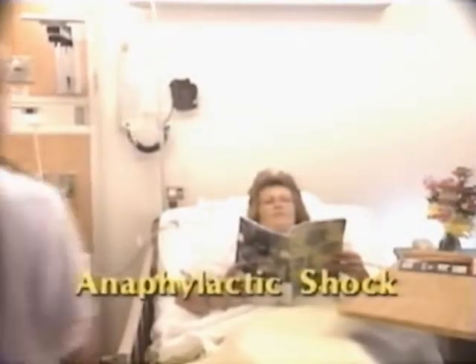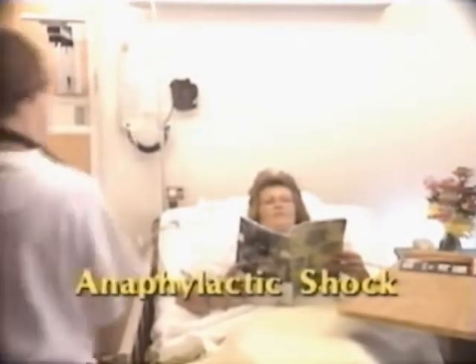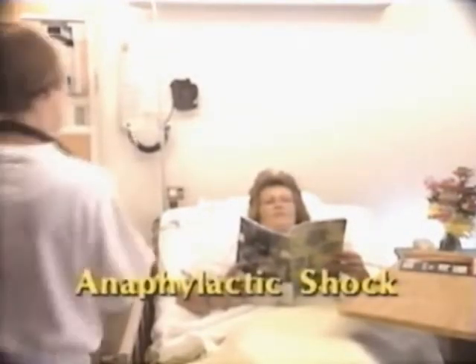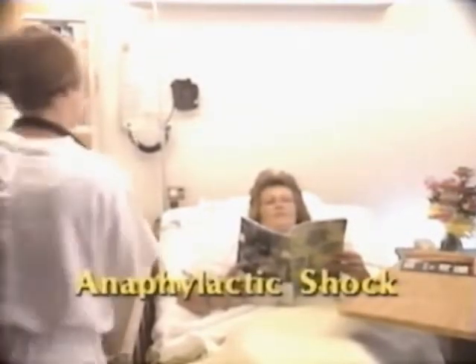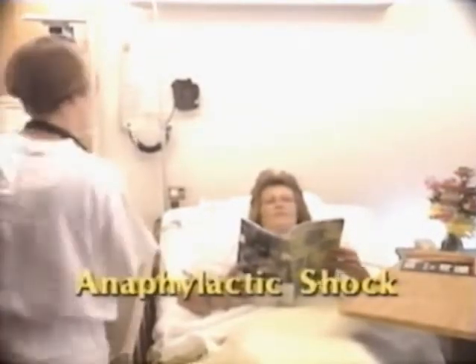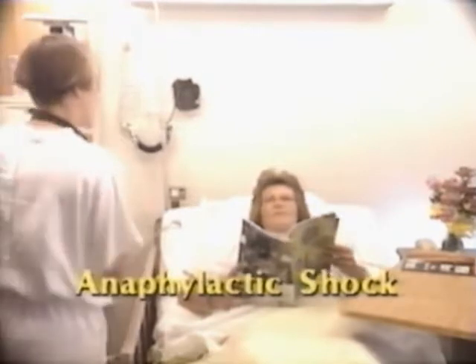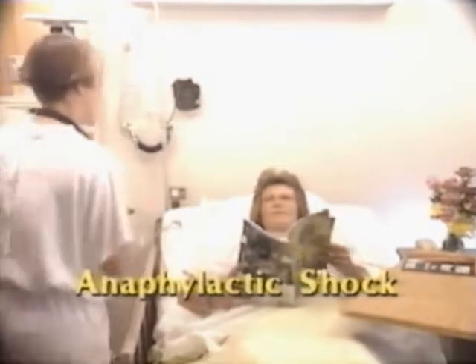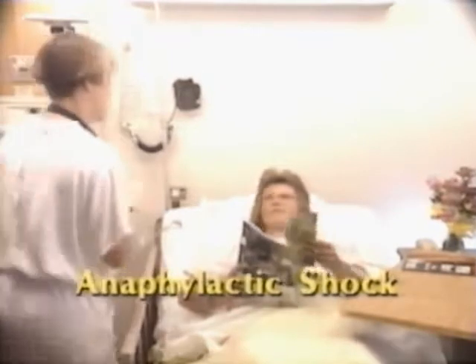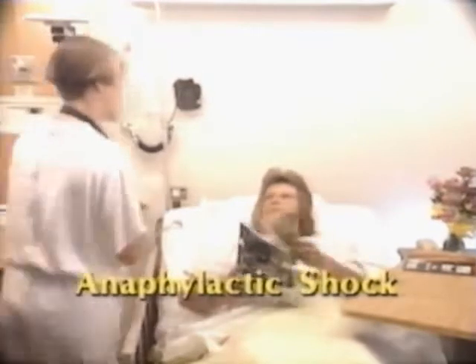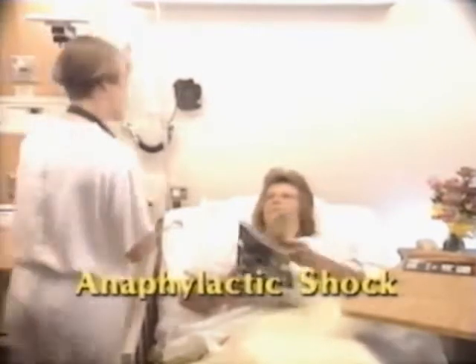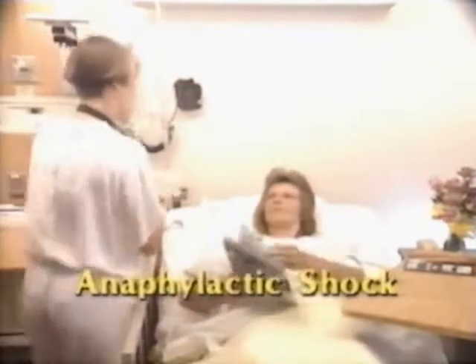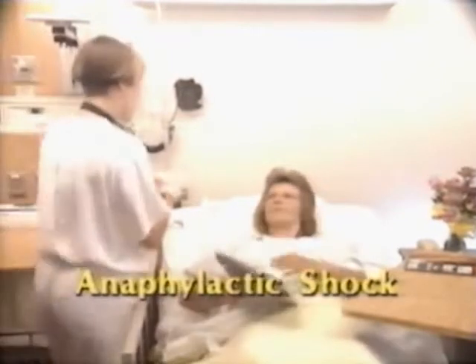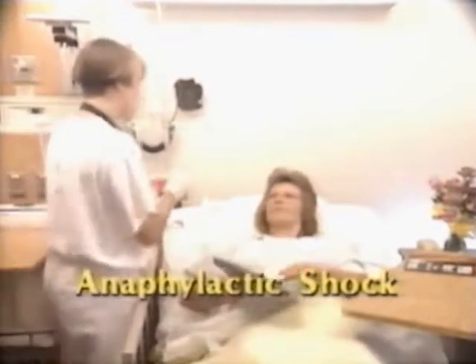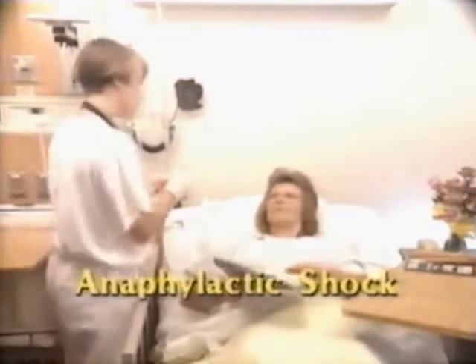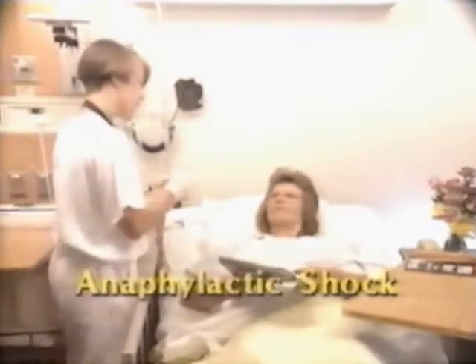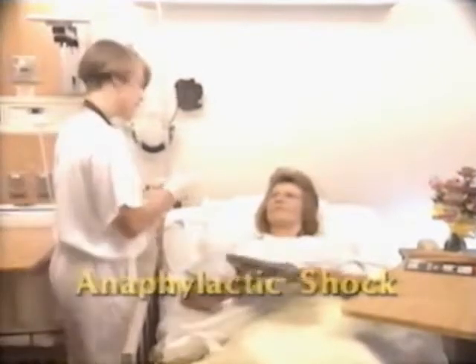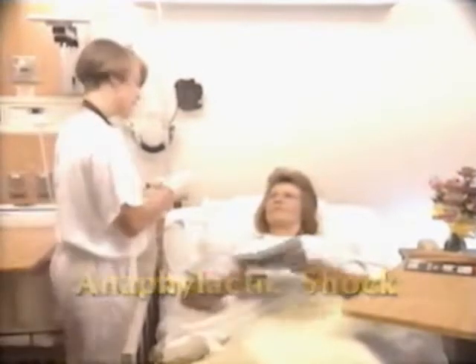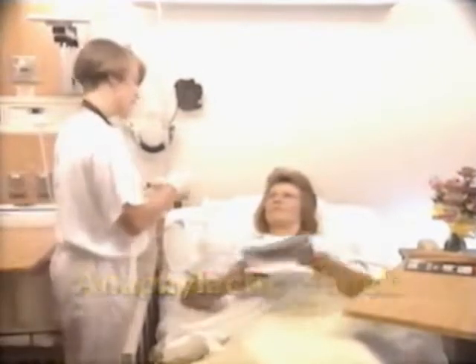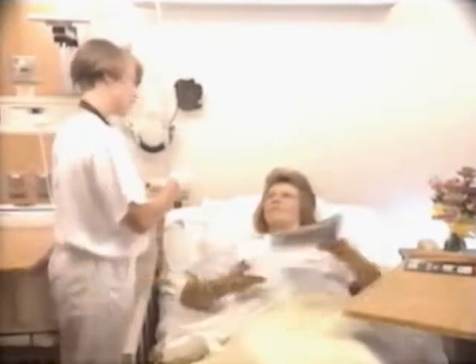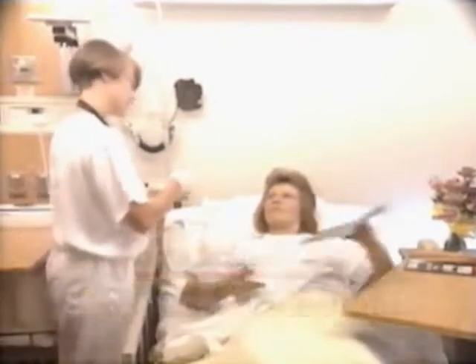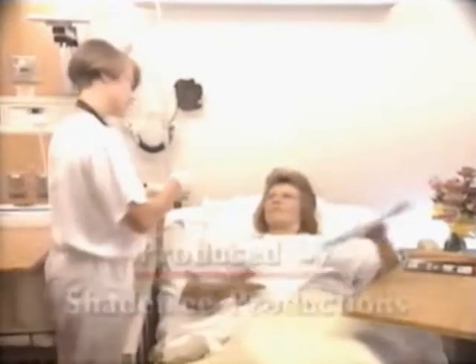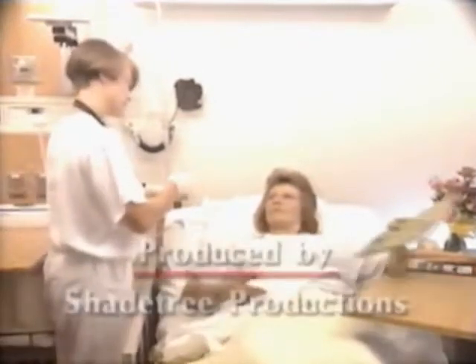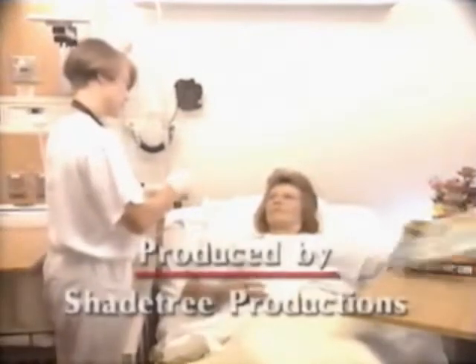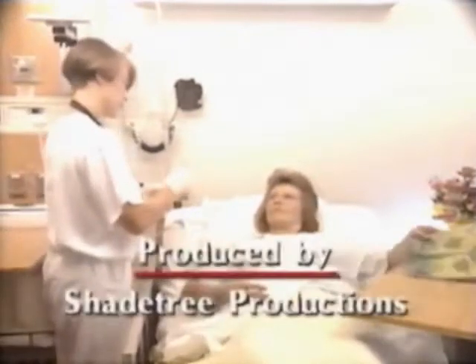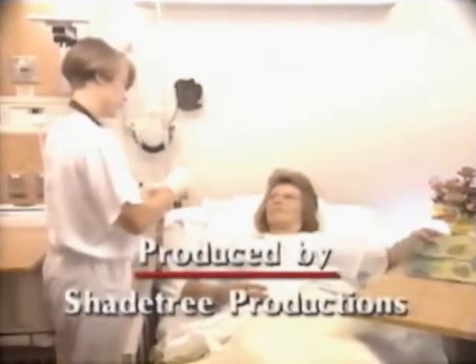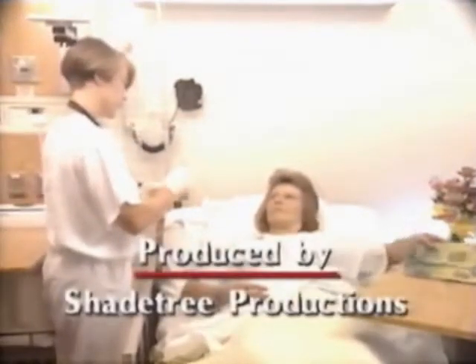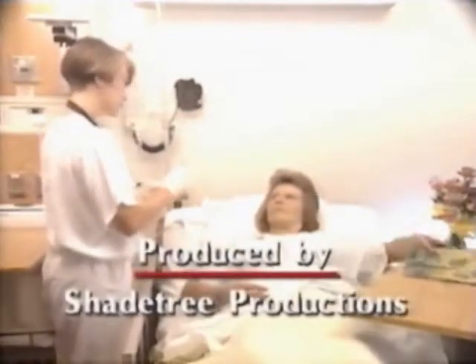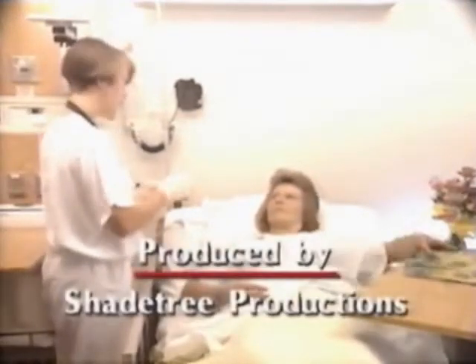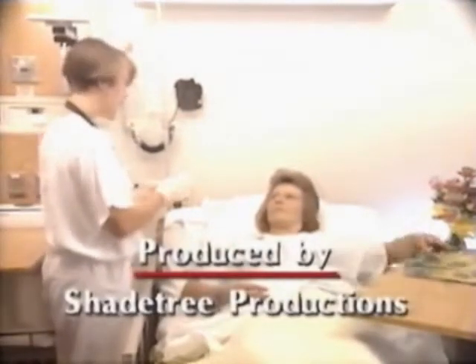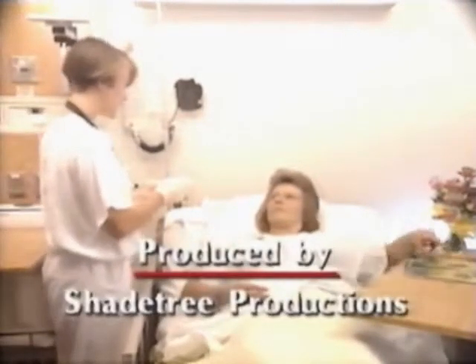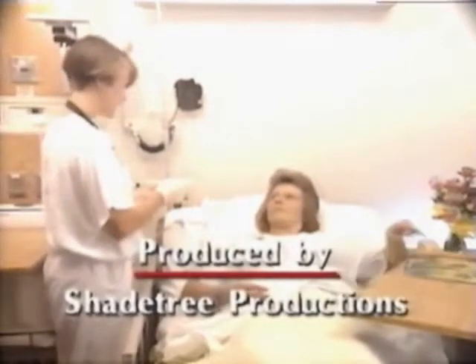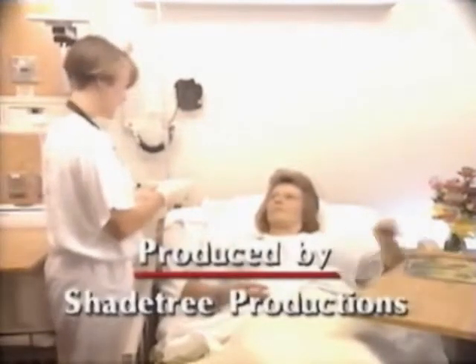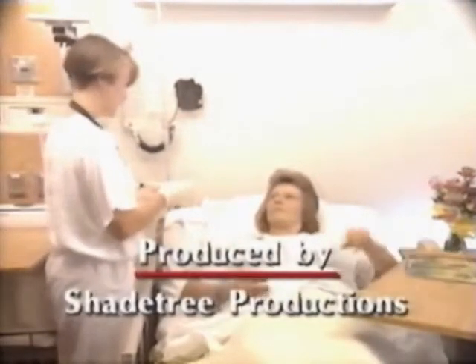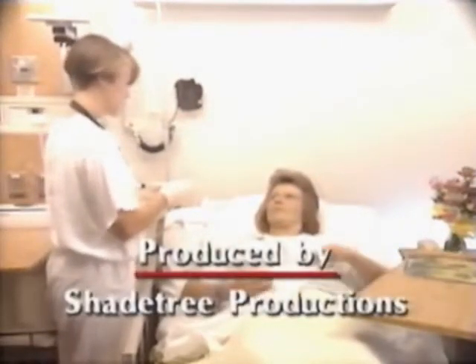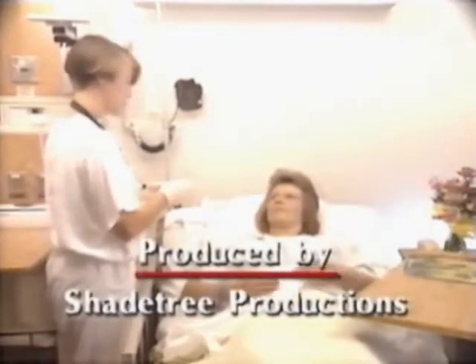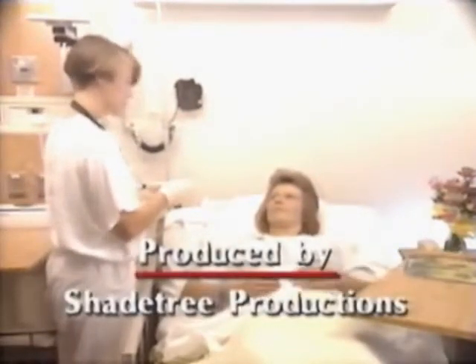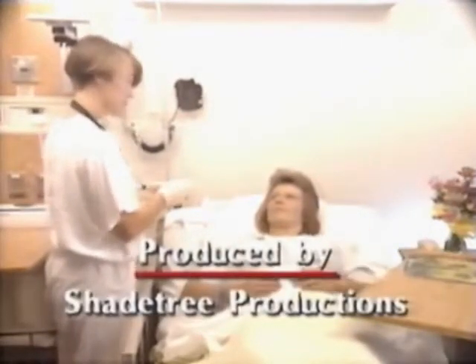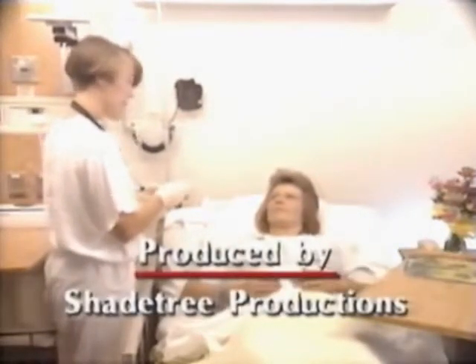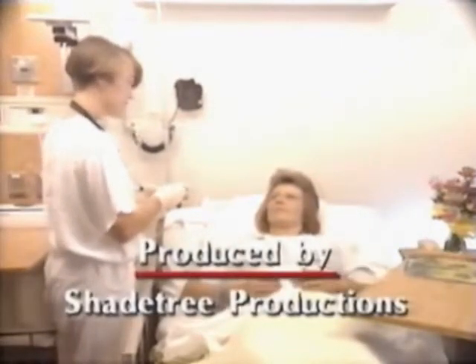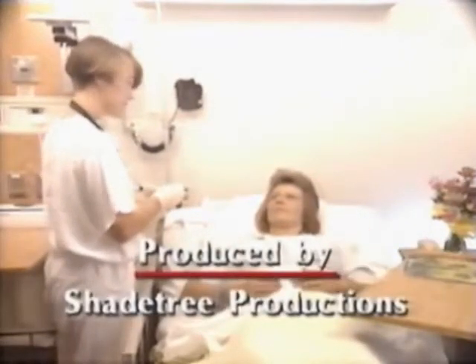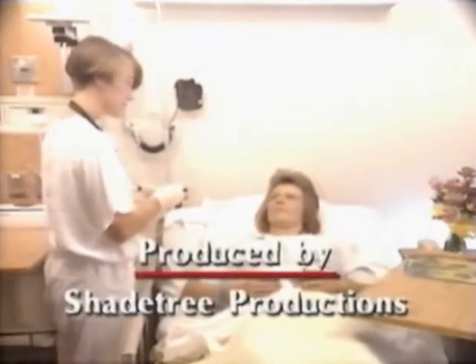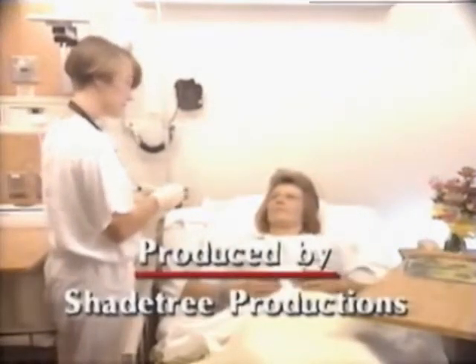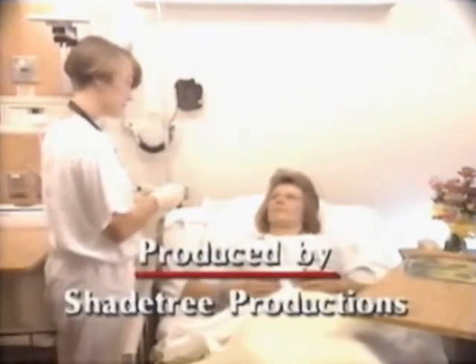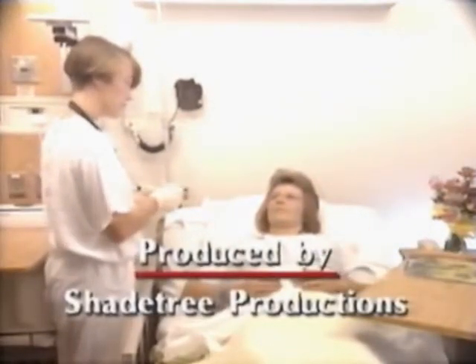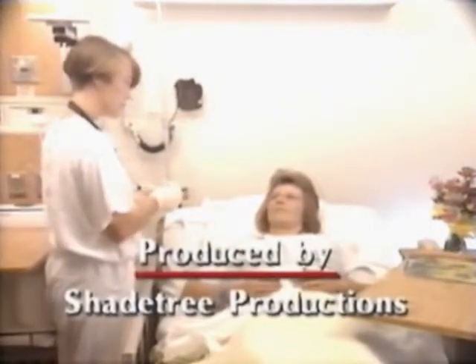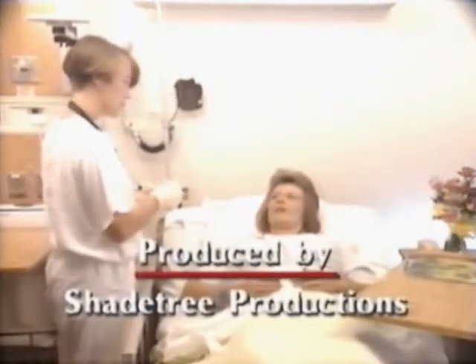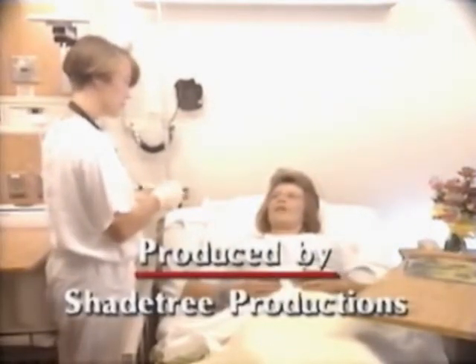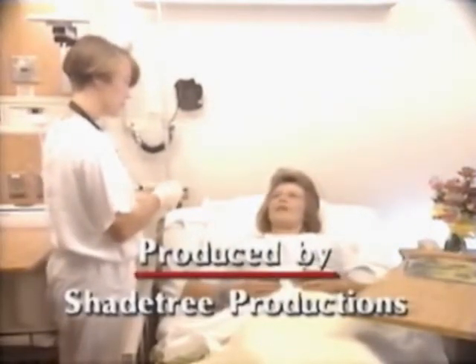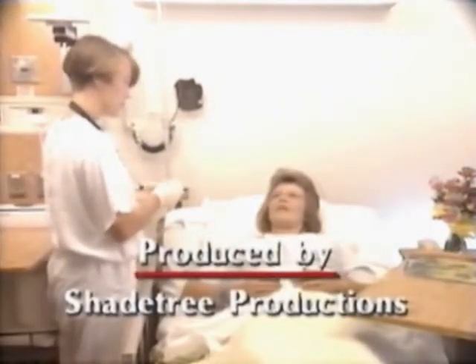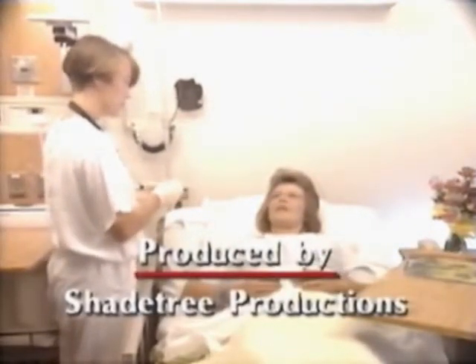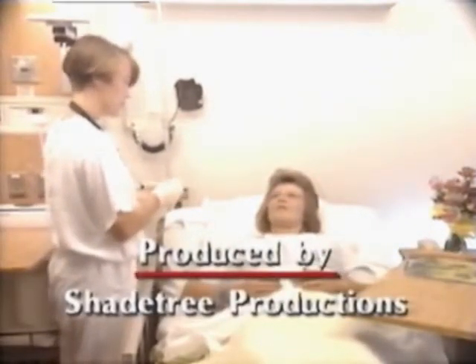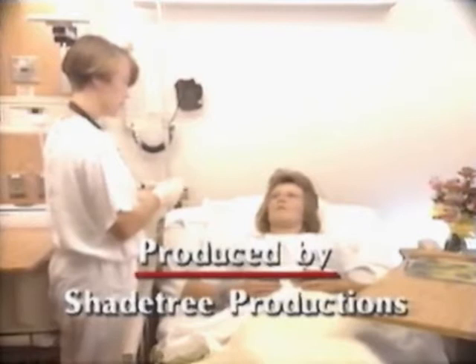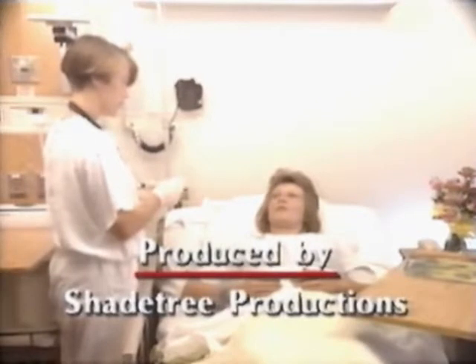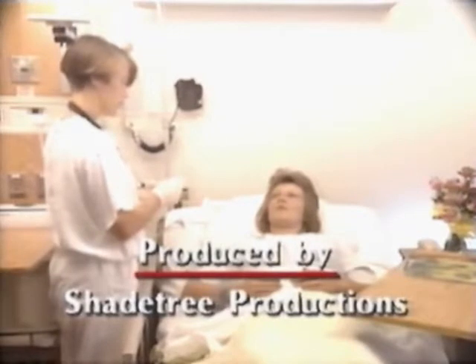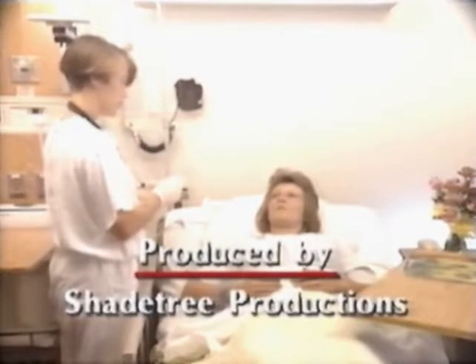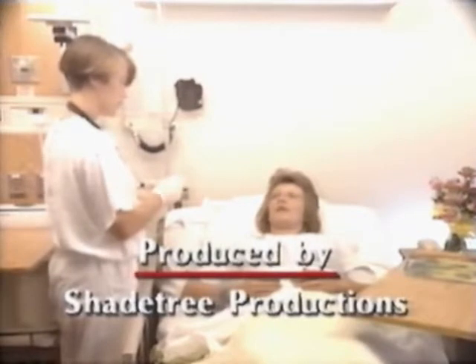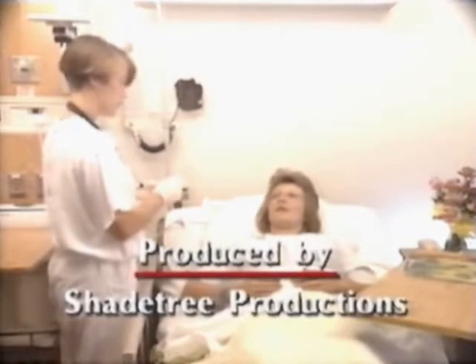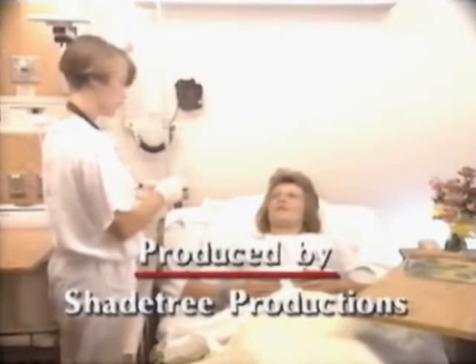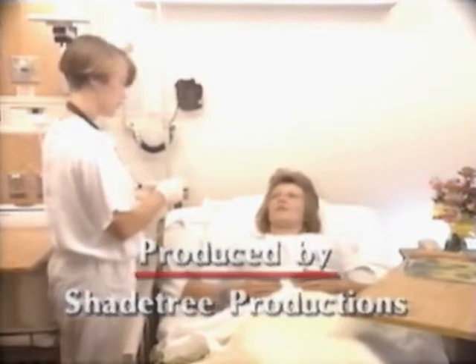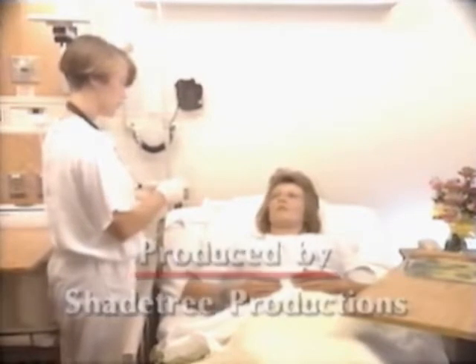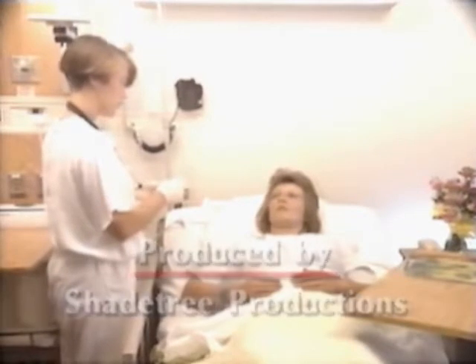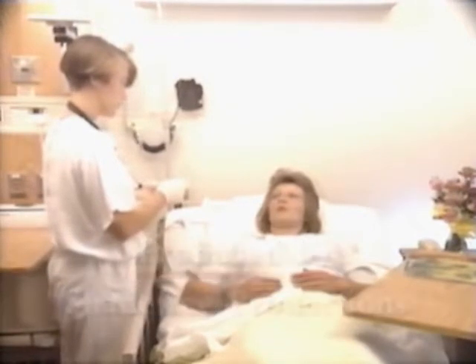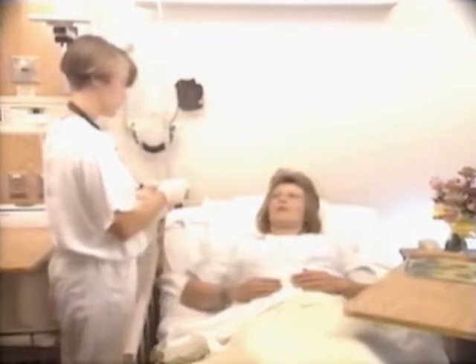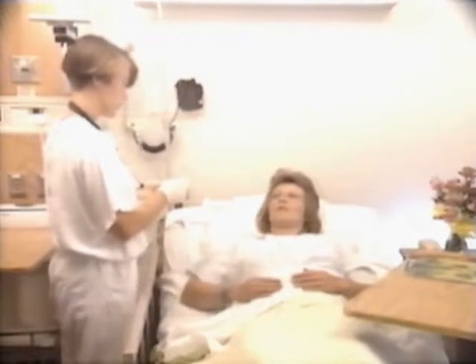Mrs. Hartworth, we have the antibiotic the doctor ordered. It's penicillin. Do you remember having this before? Yes, once when I had dental work done.